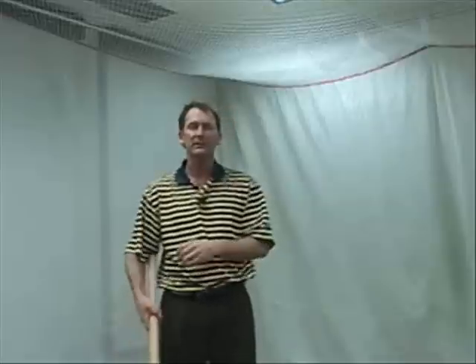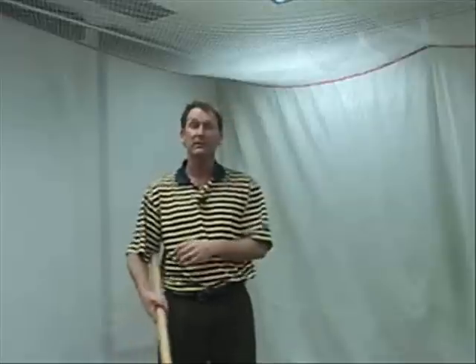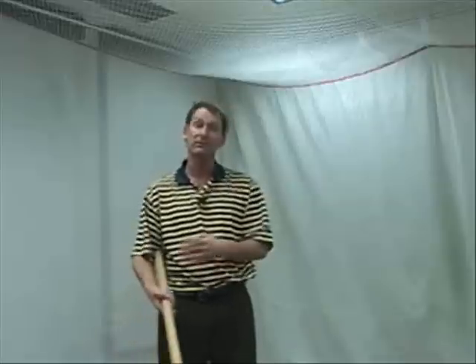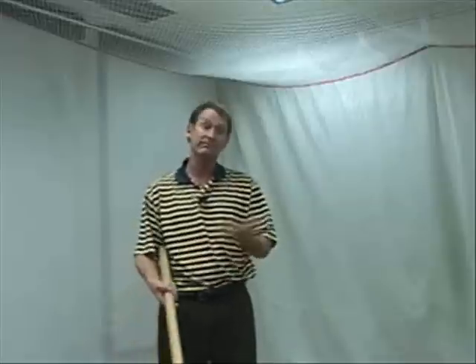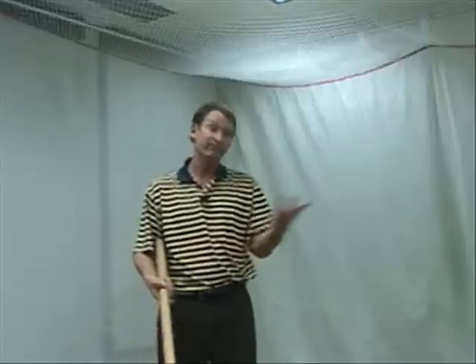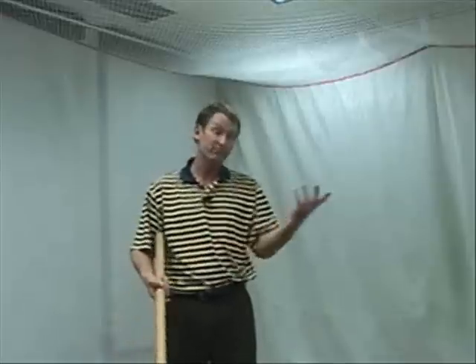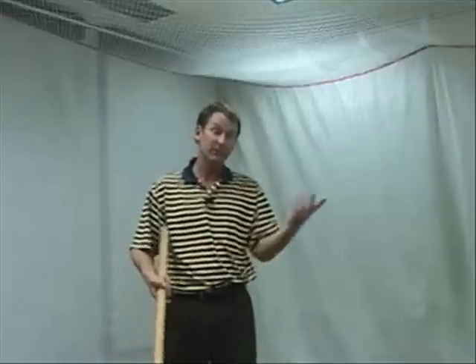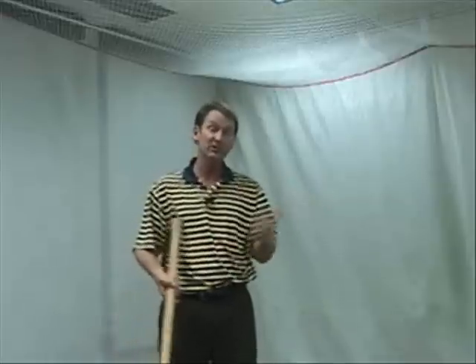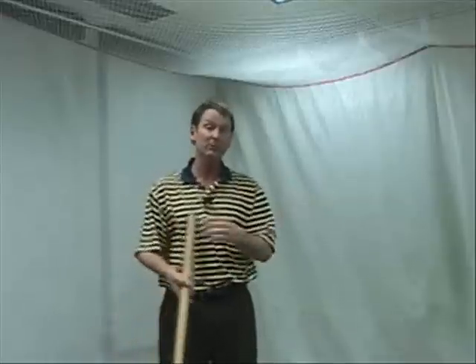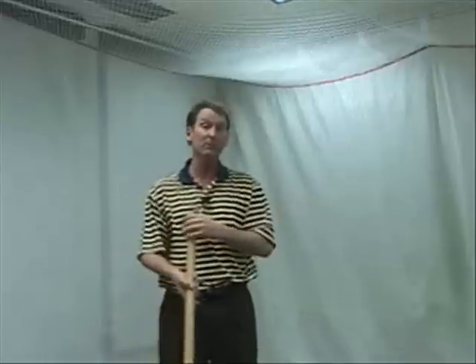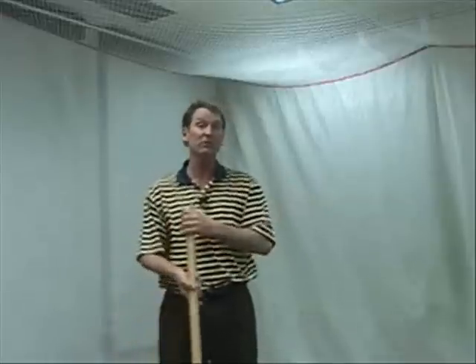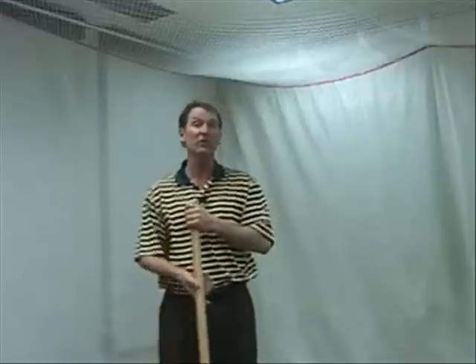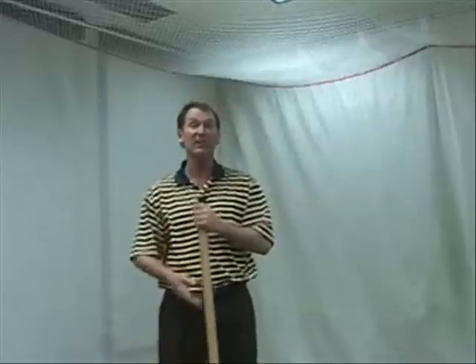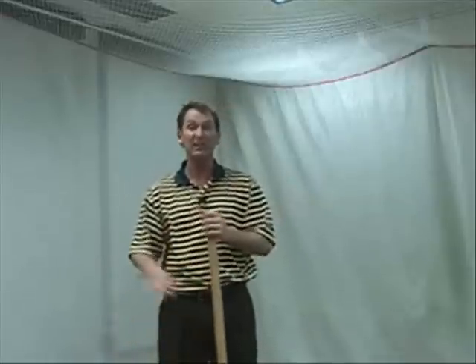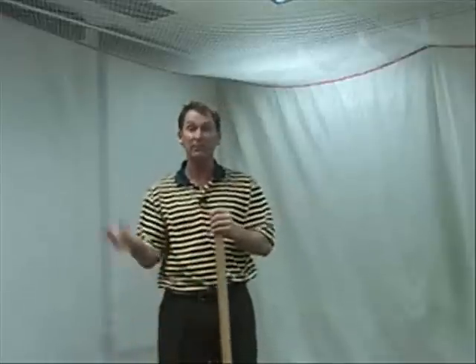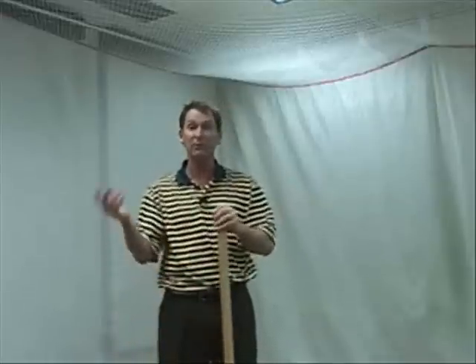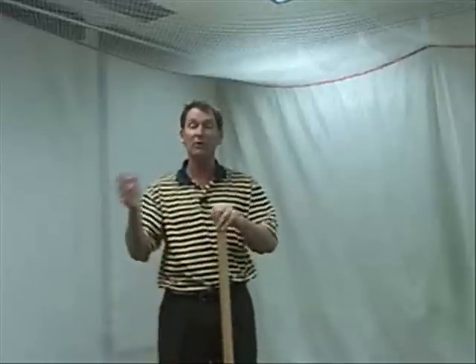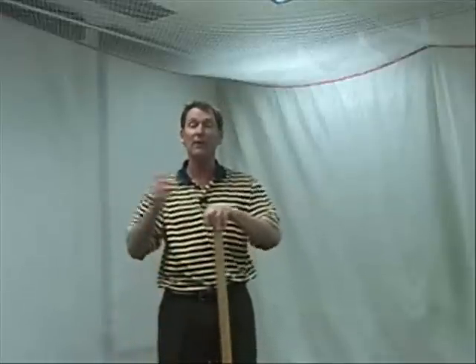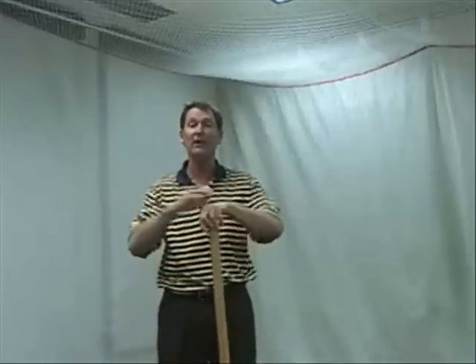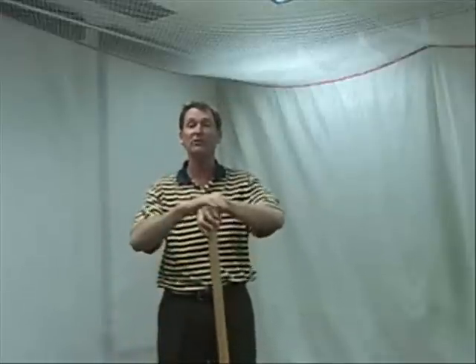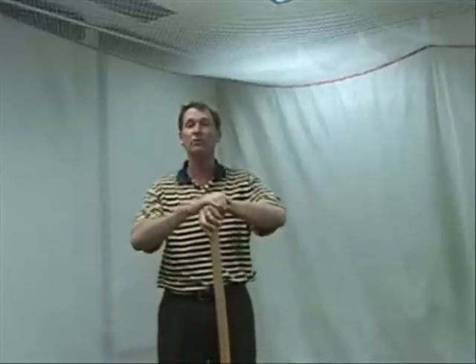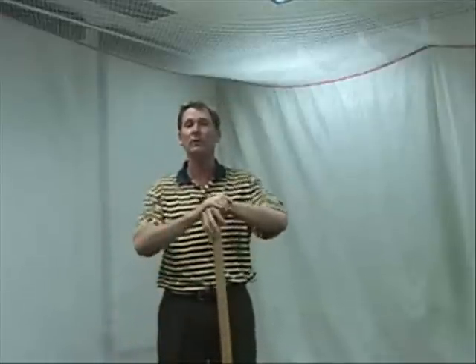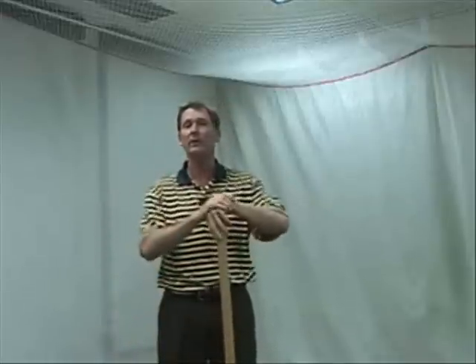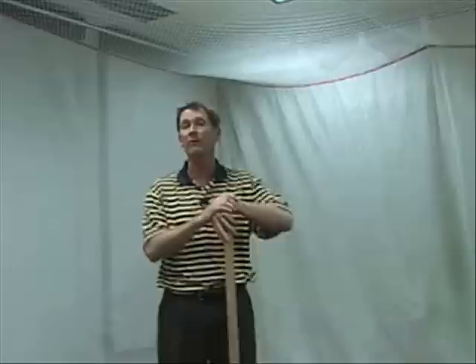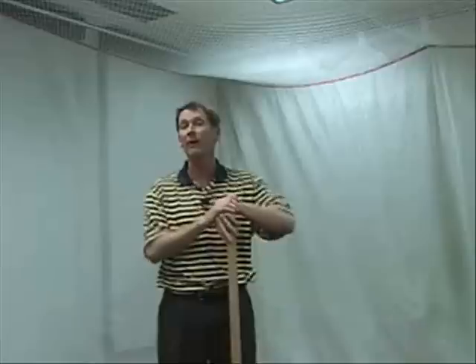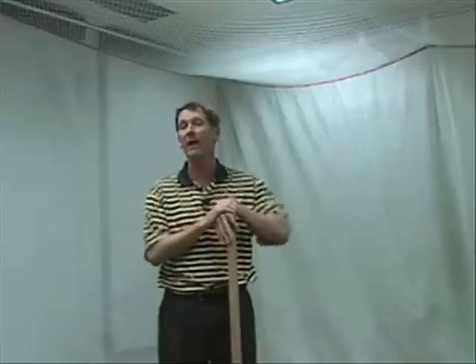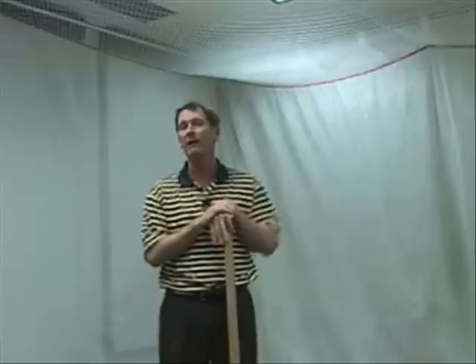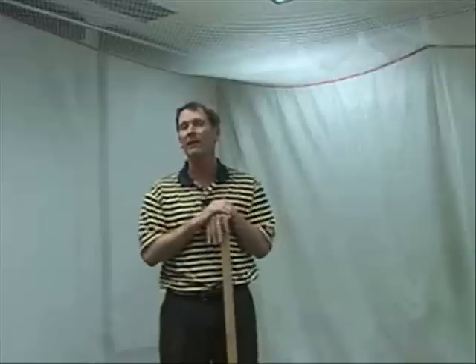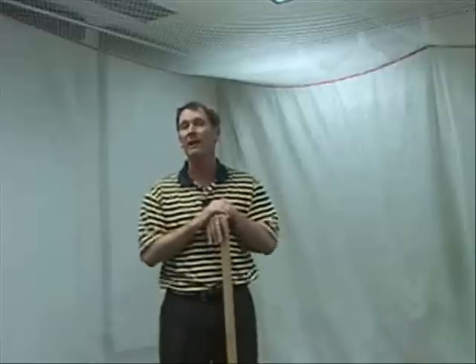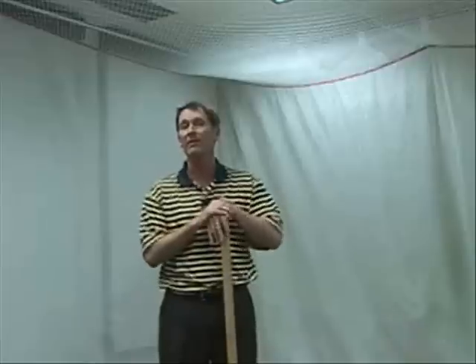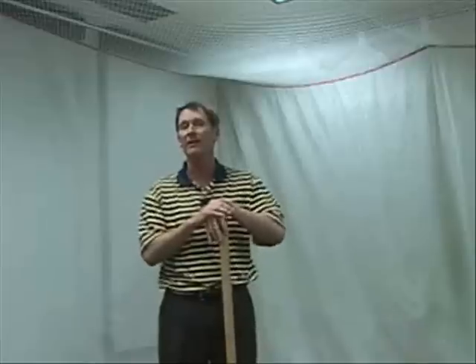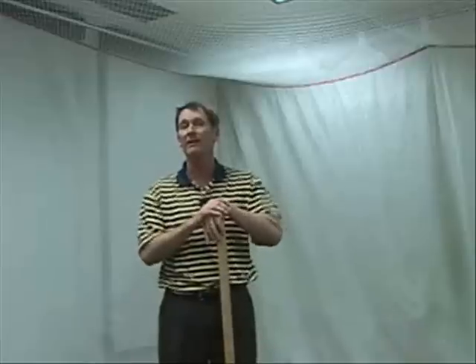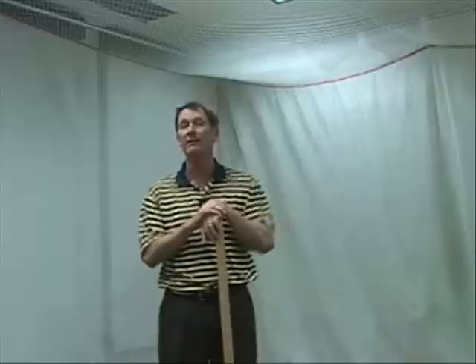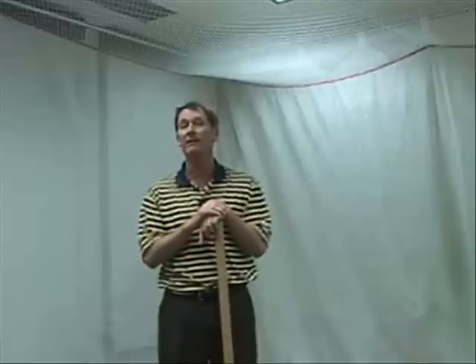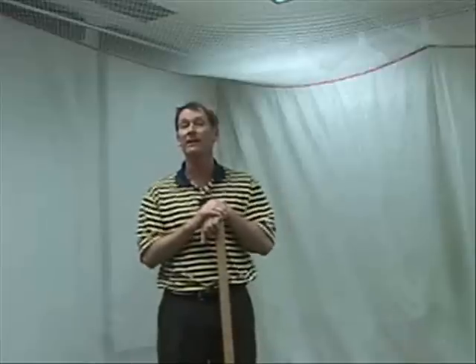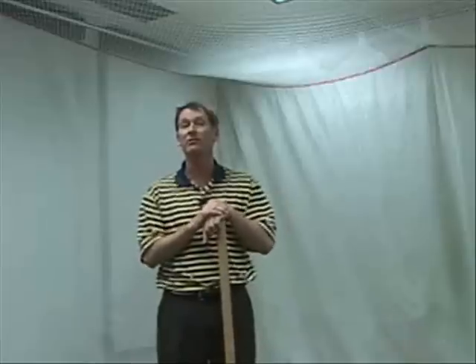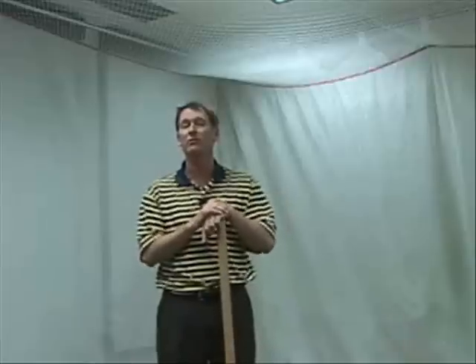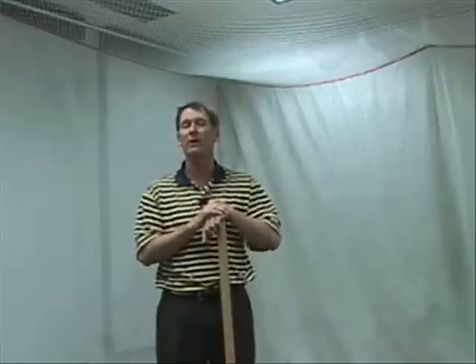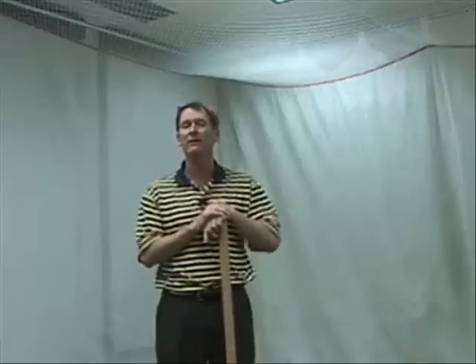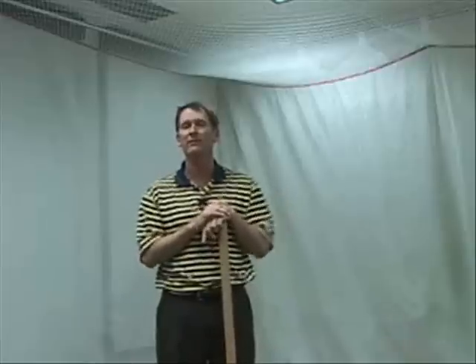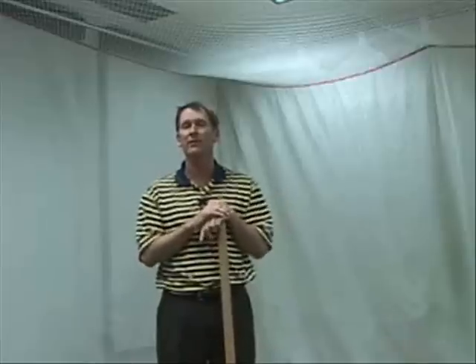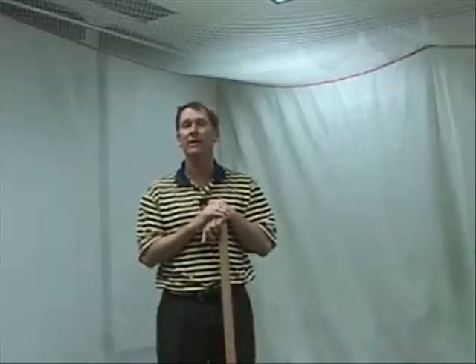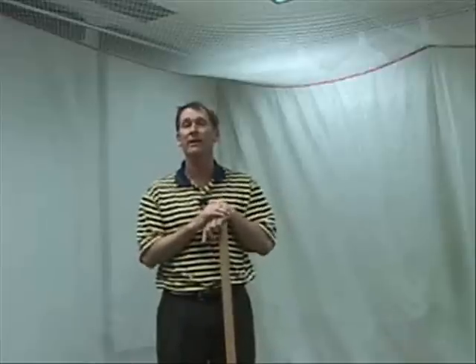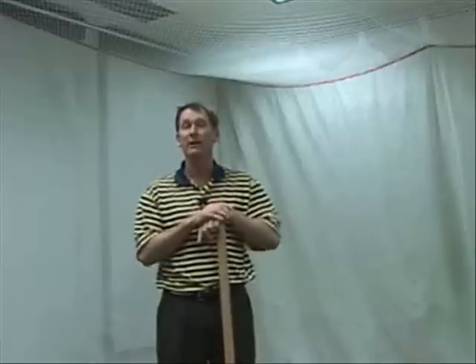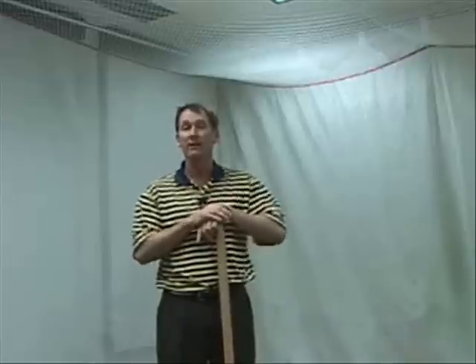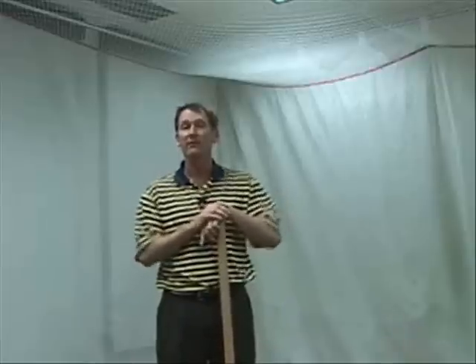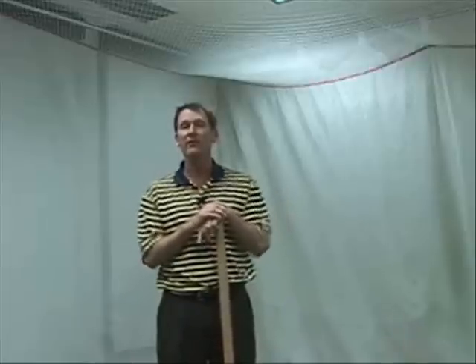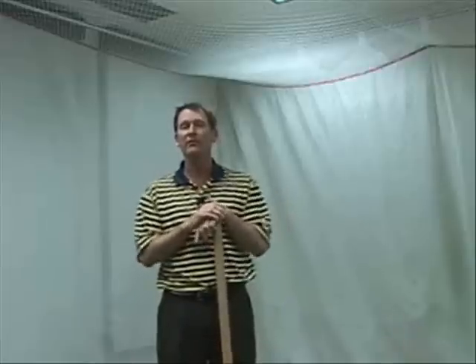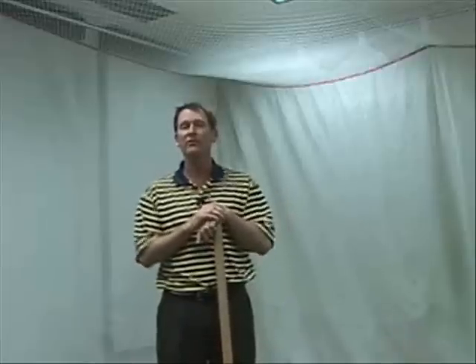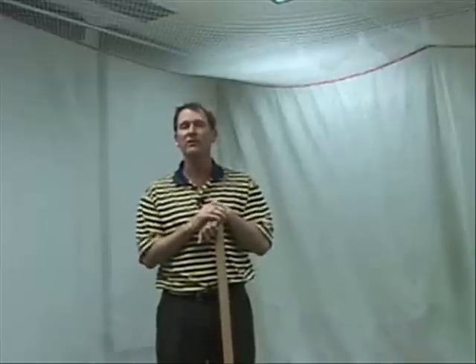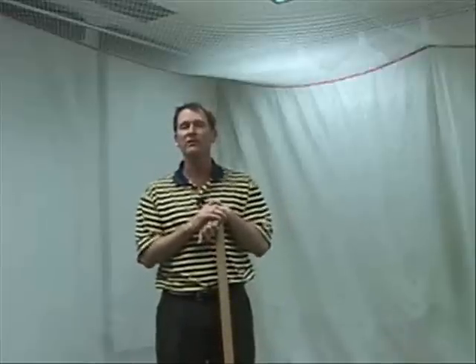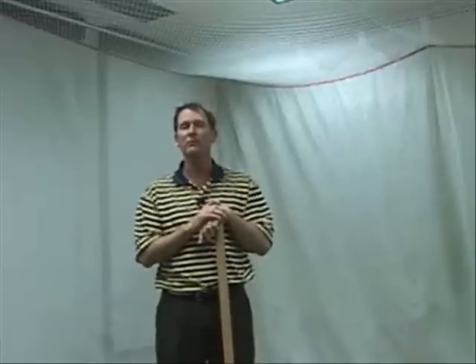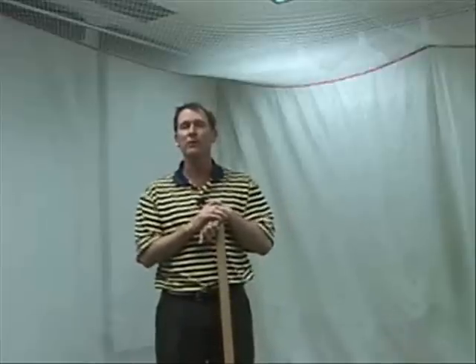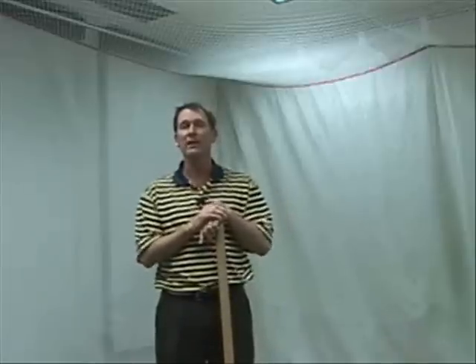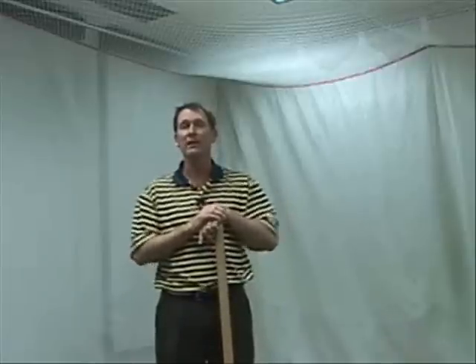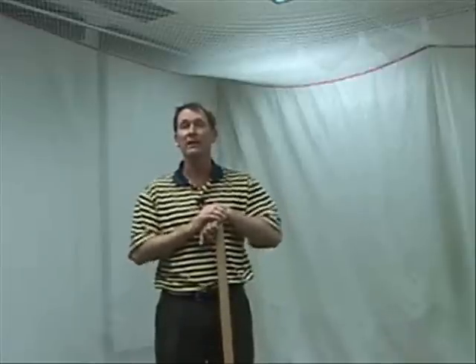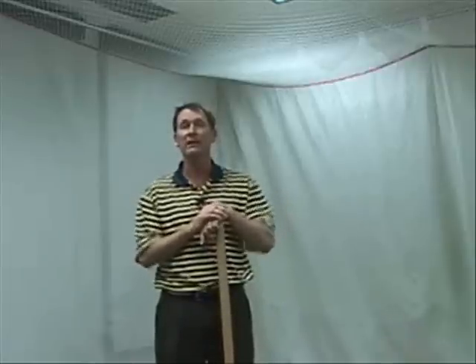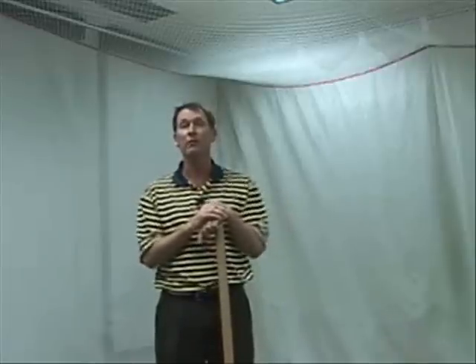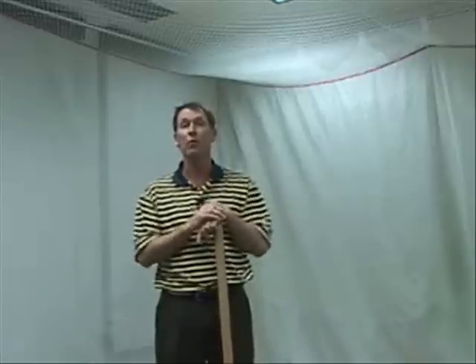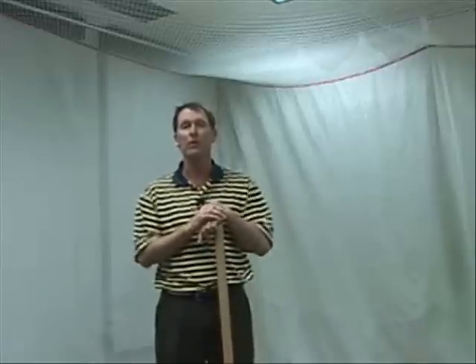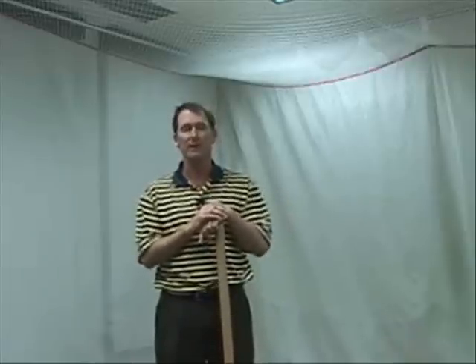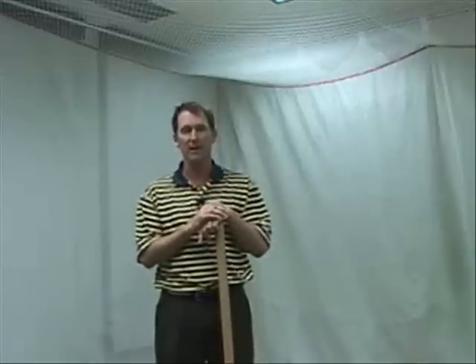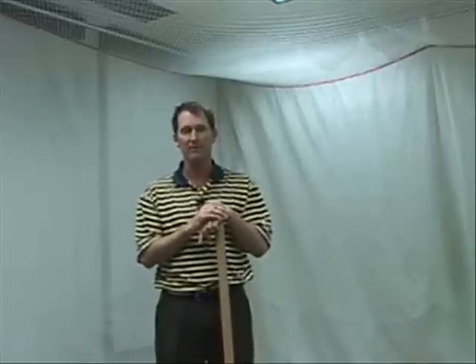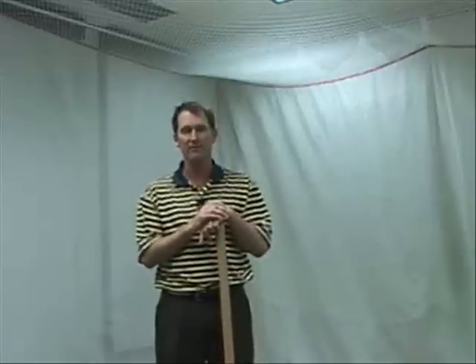So, pretty simple drill. Get the broom out, swing it around, and I think it'll get you ready for the season when it's warm enough.